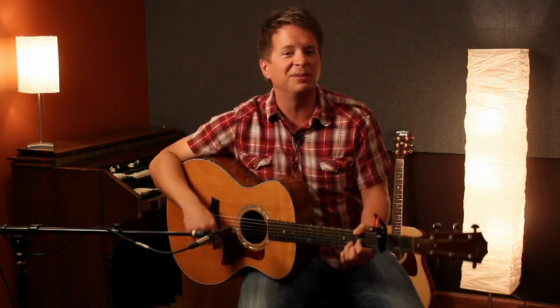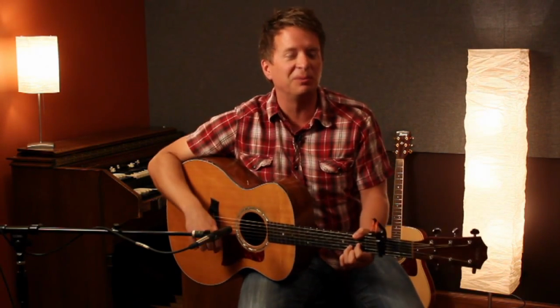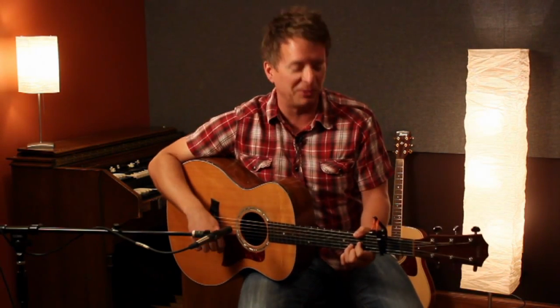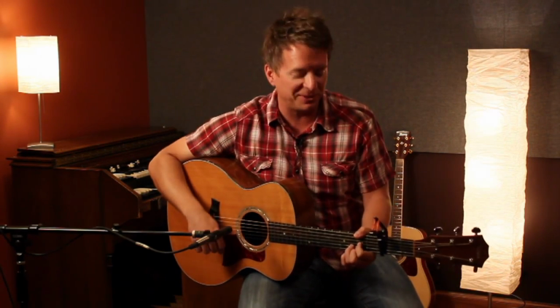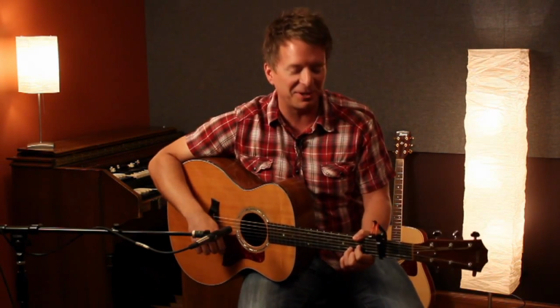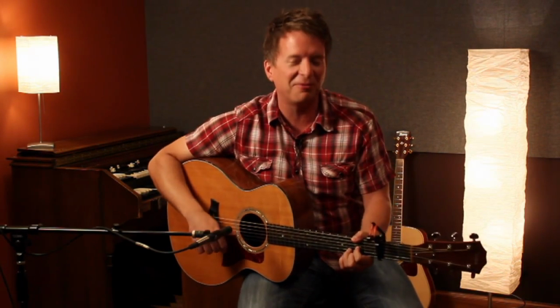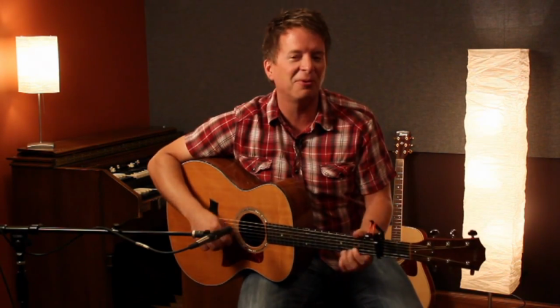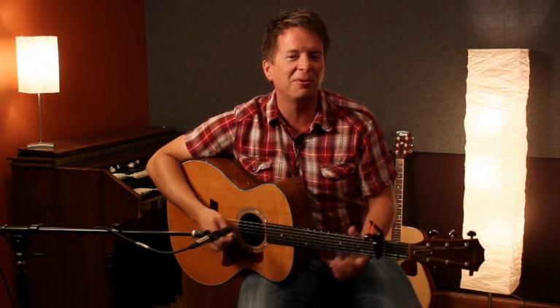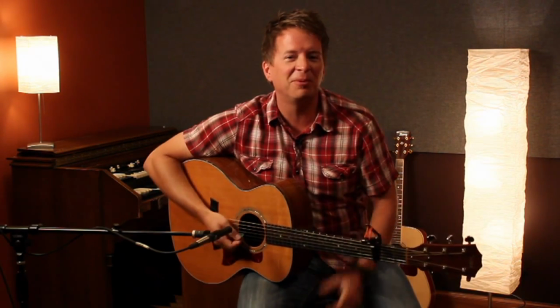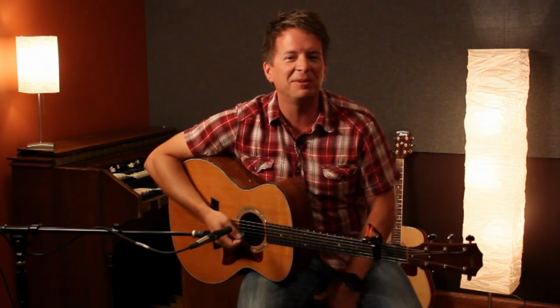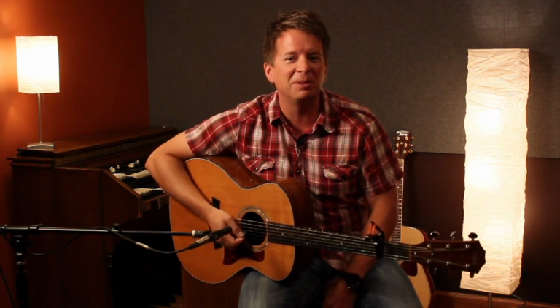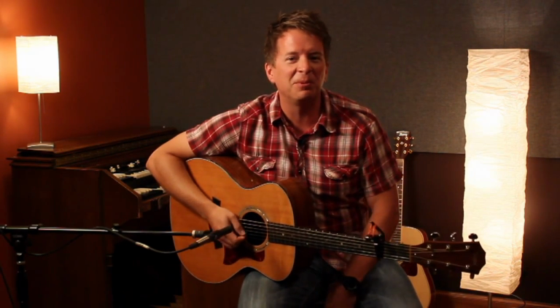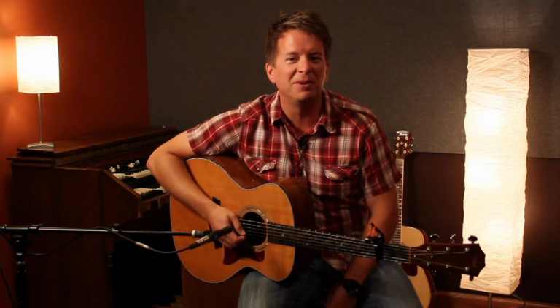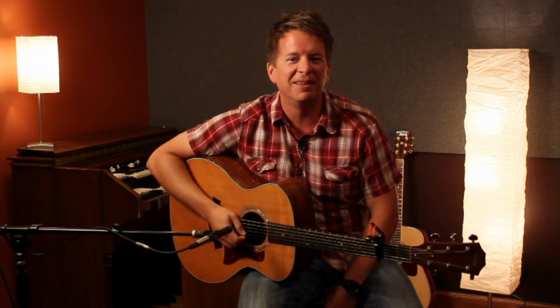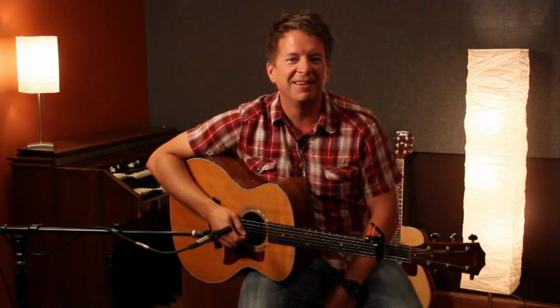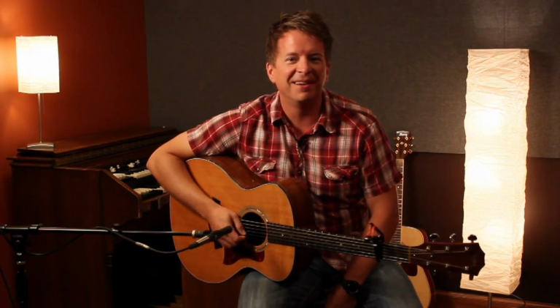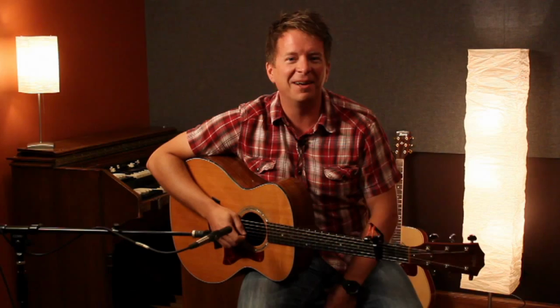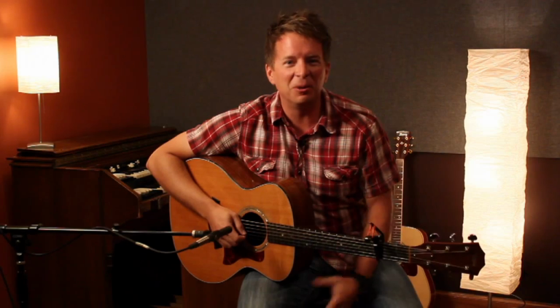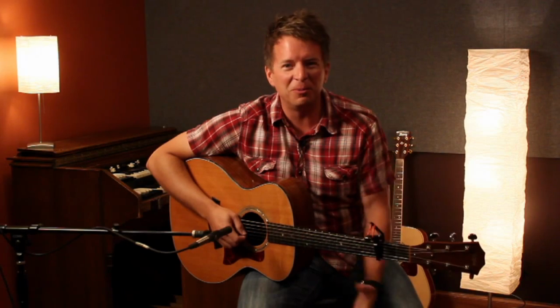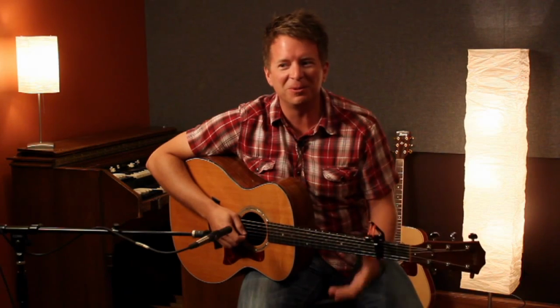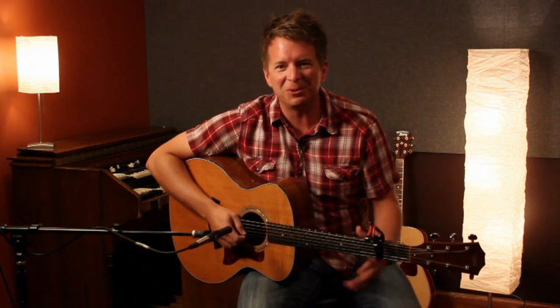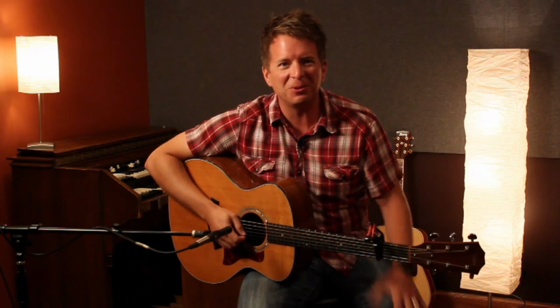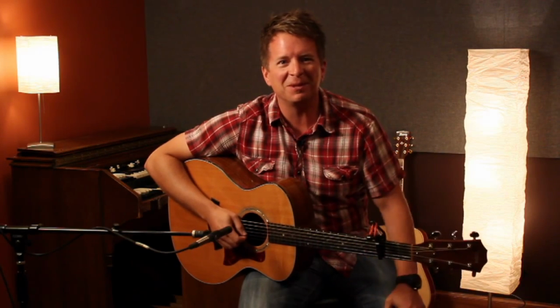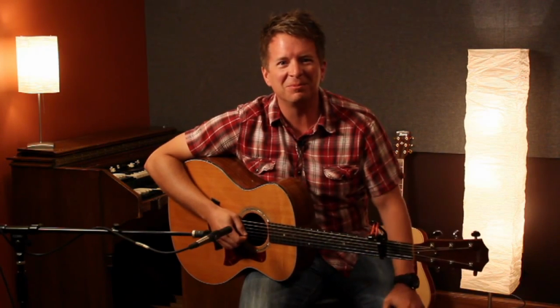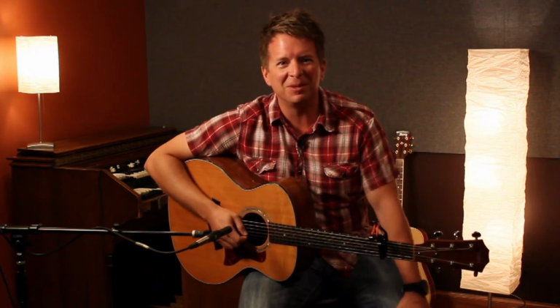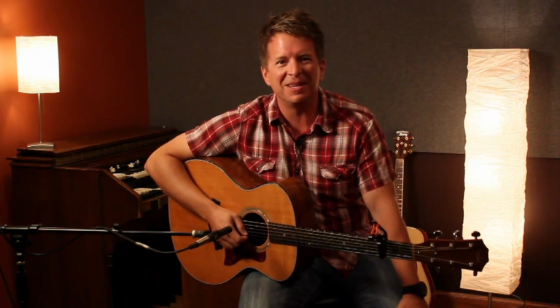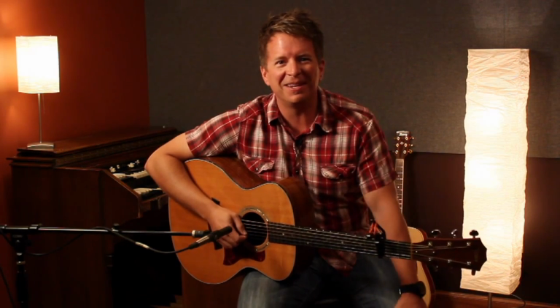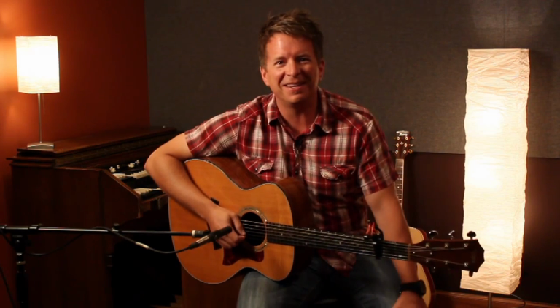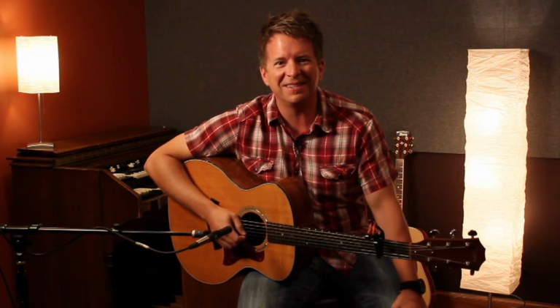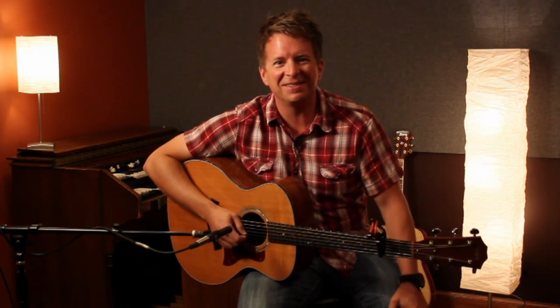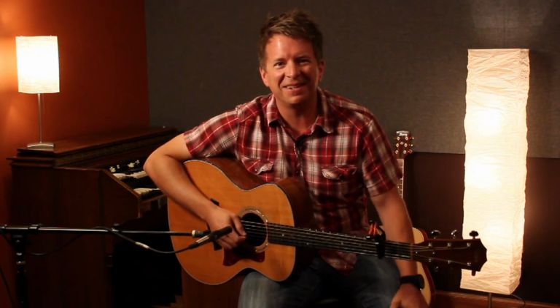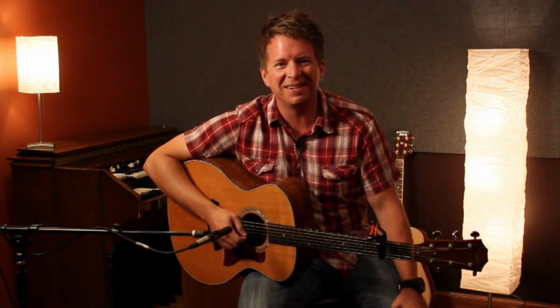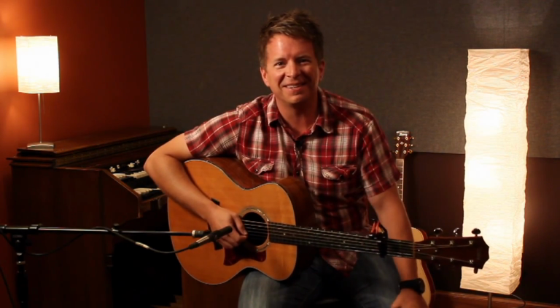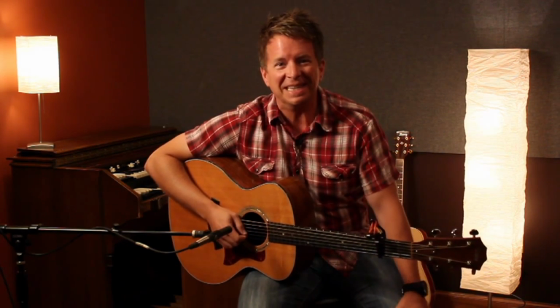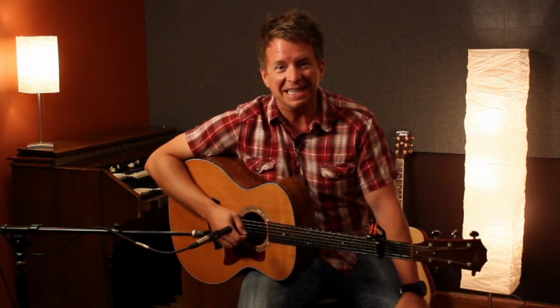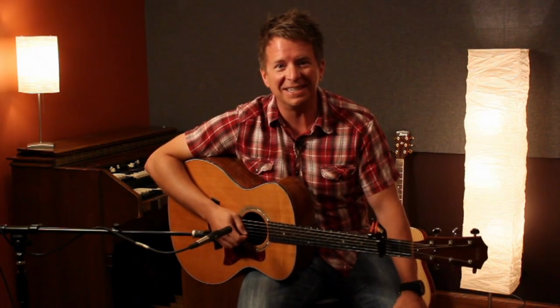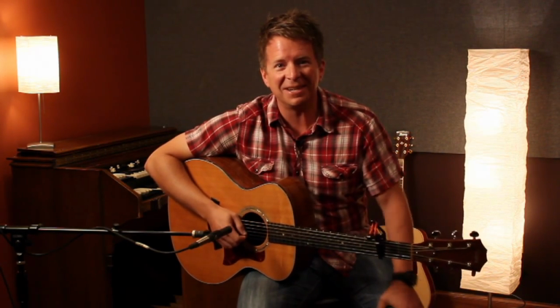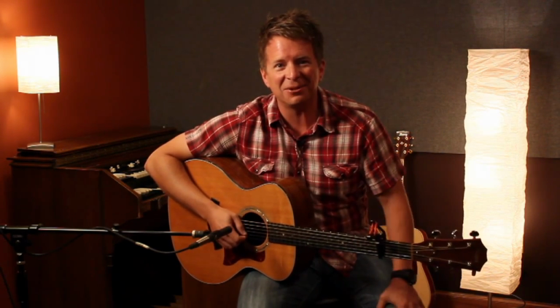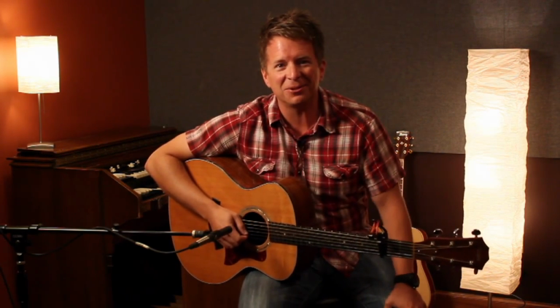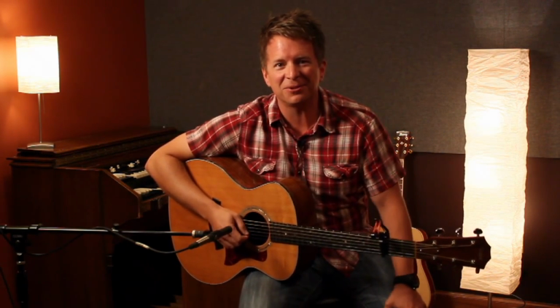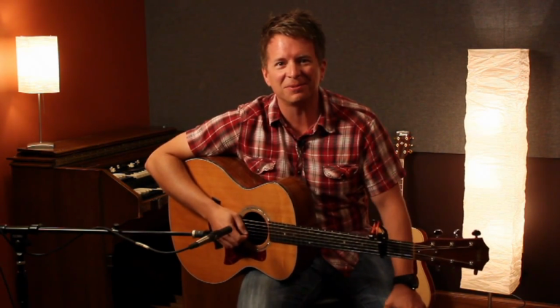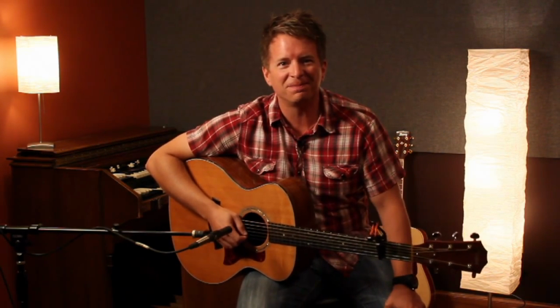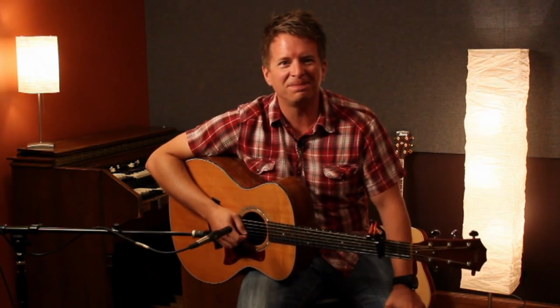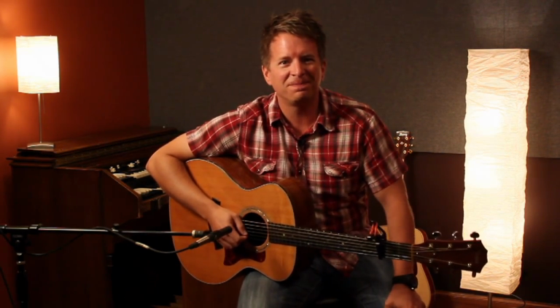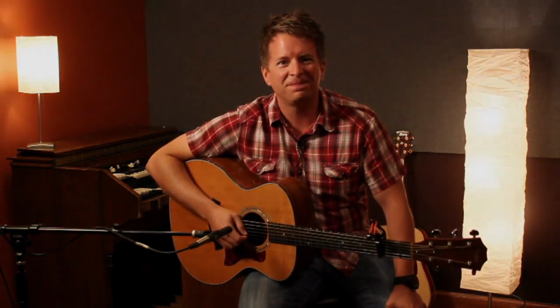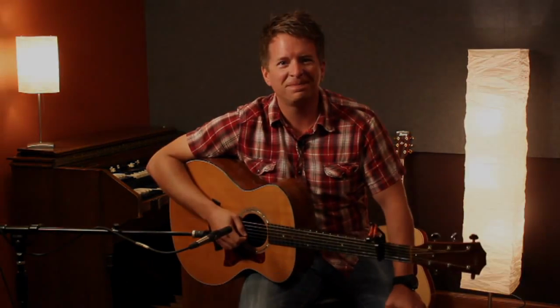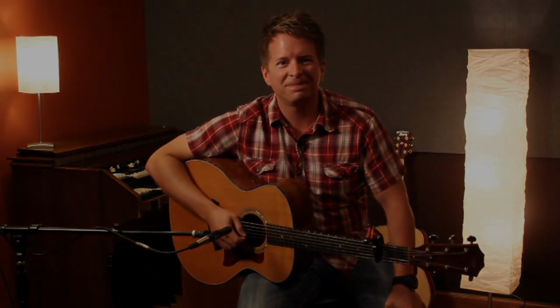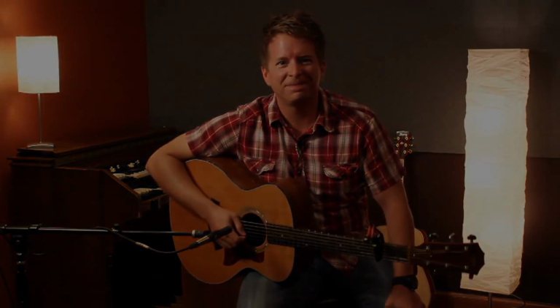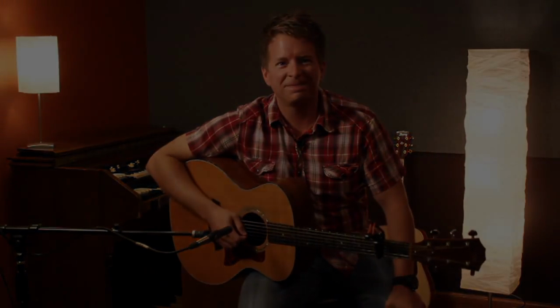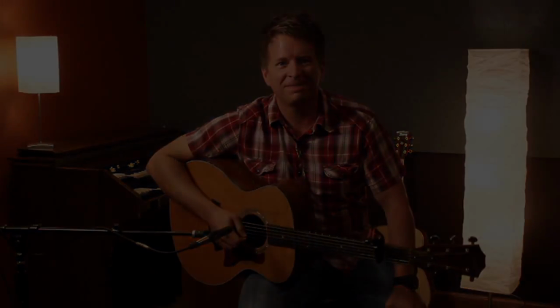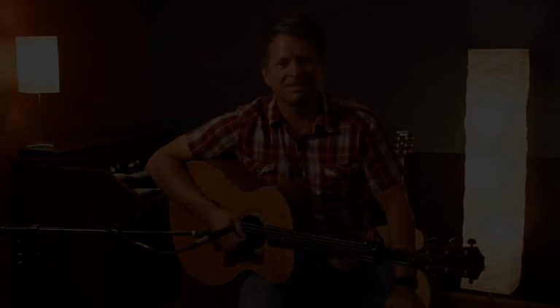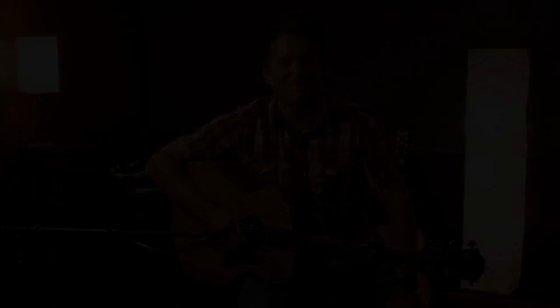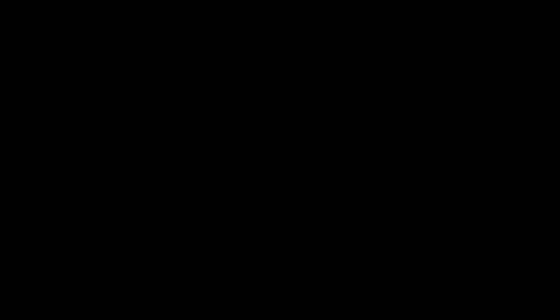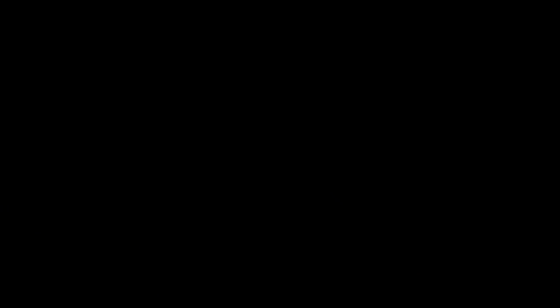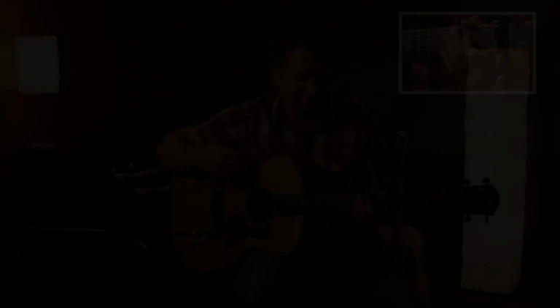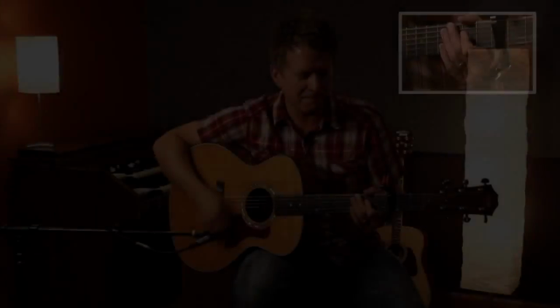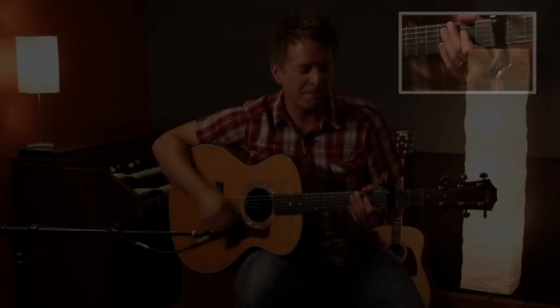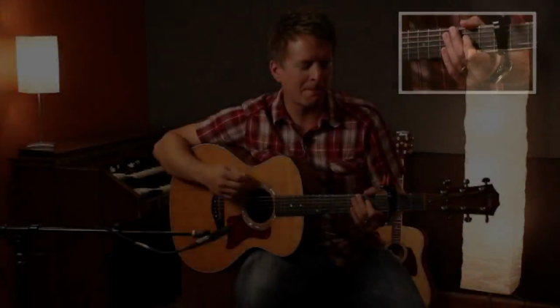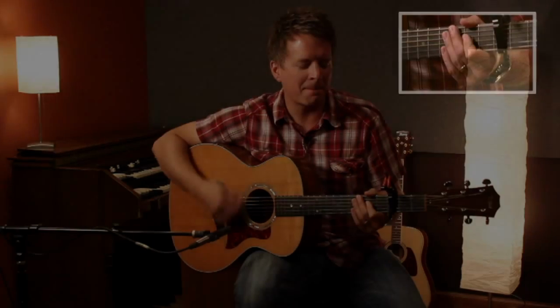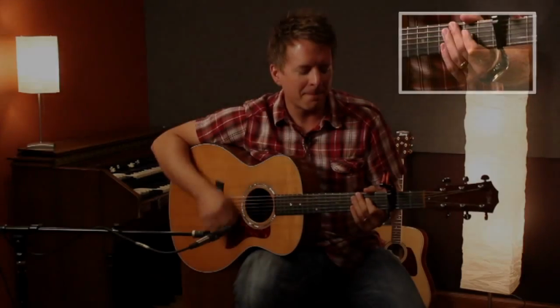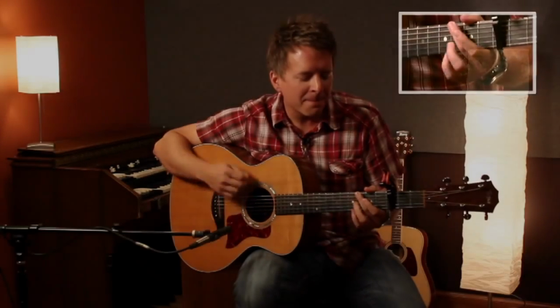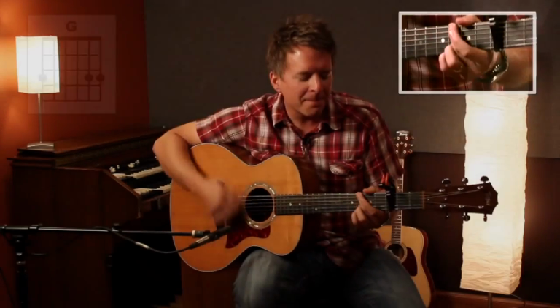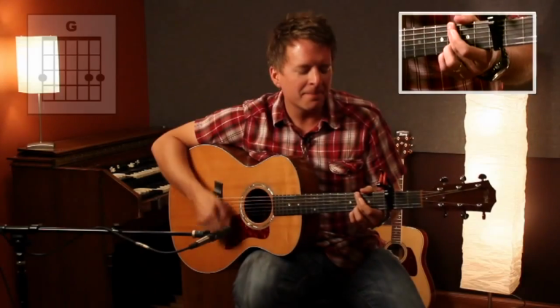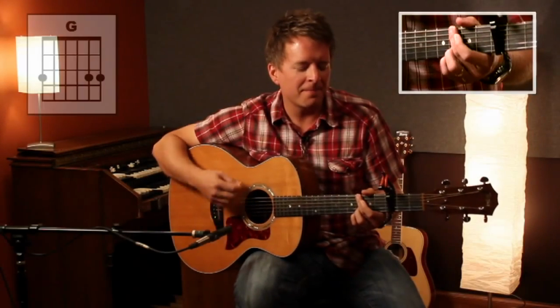It's pretty straightforward, pretty simple. I hope you enjoy playing it and singing it and leading it at your church. Thank you.